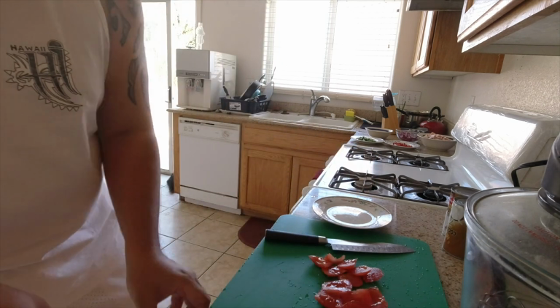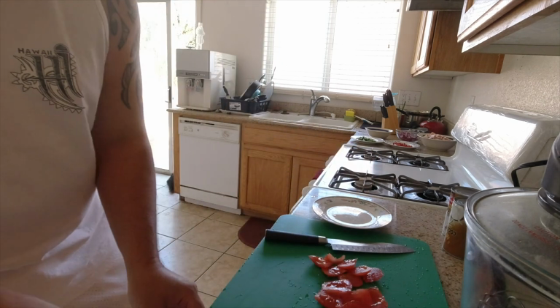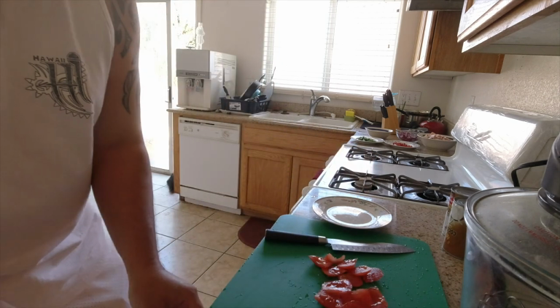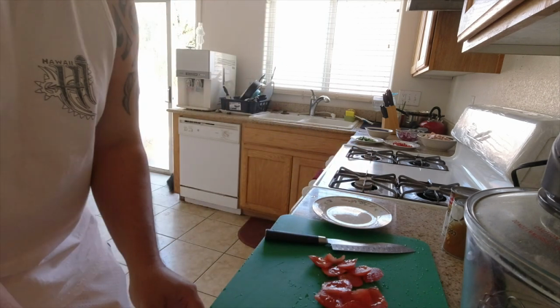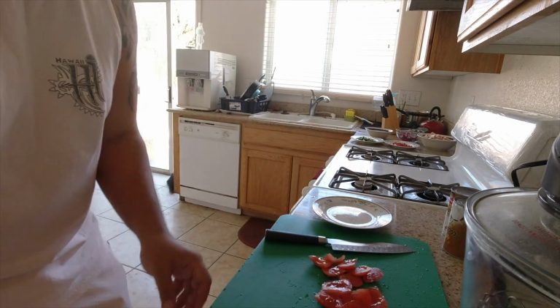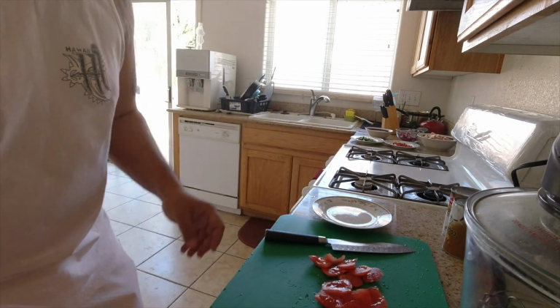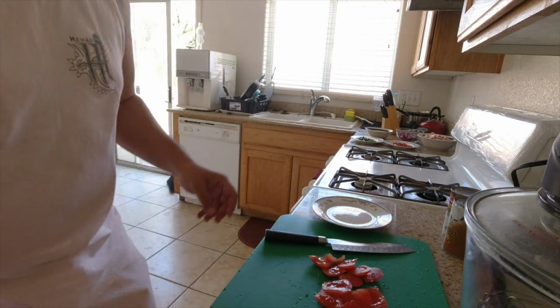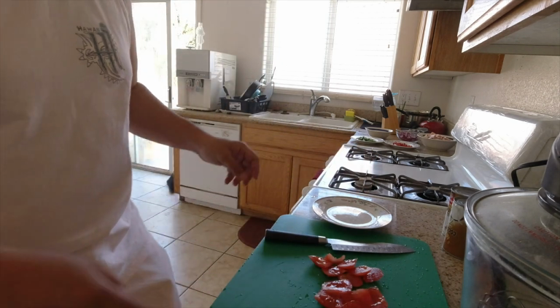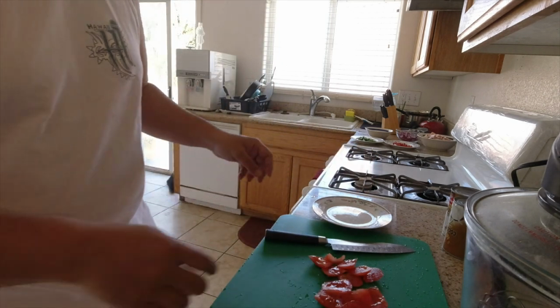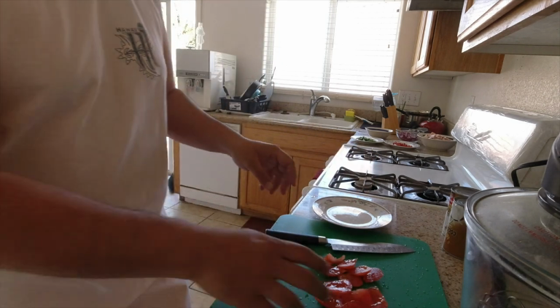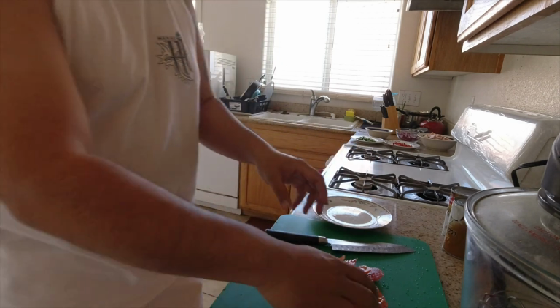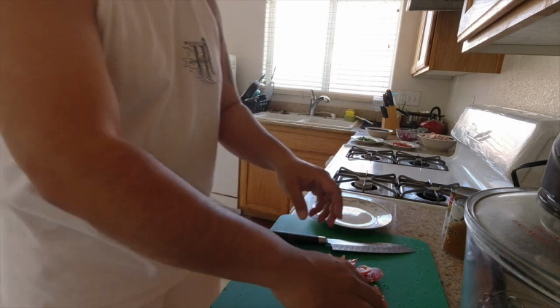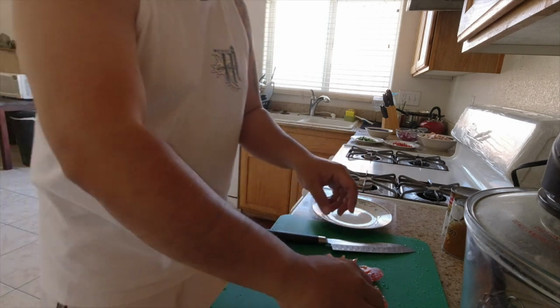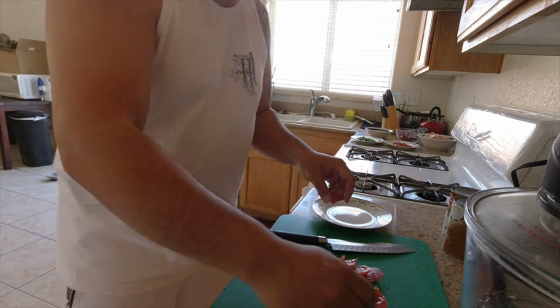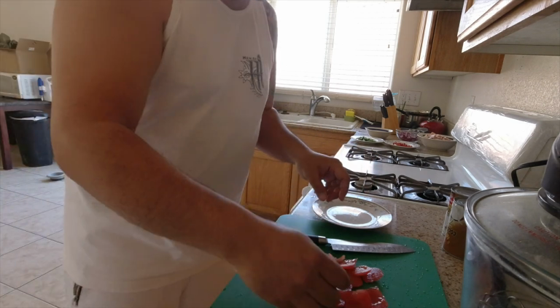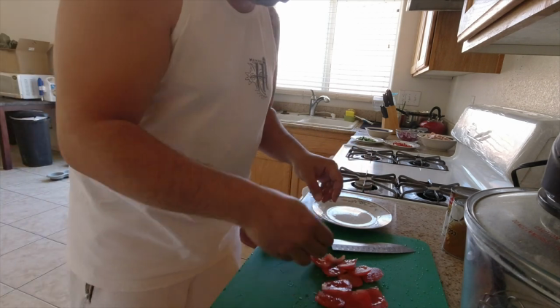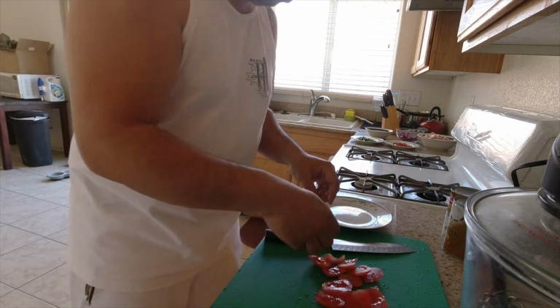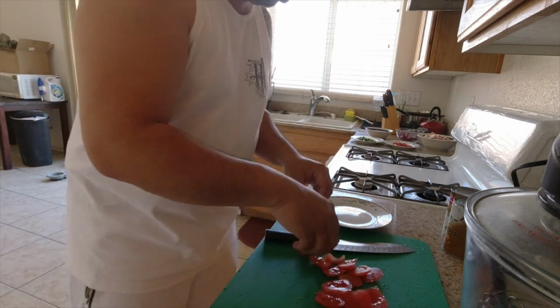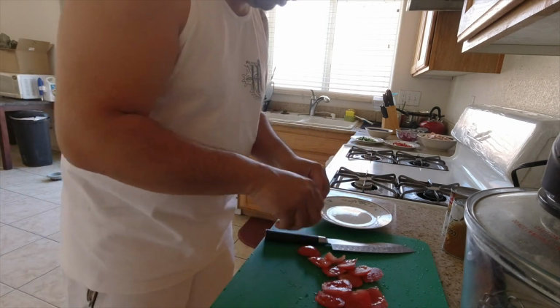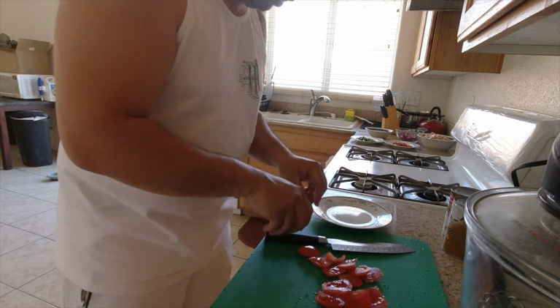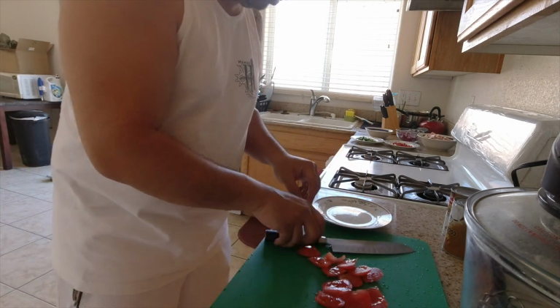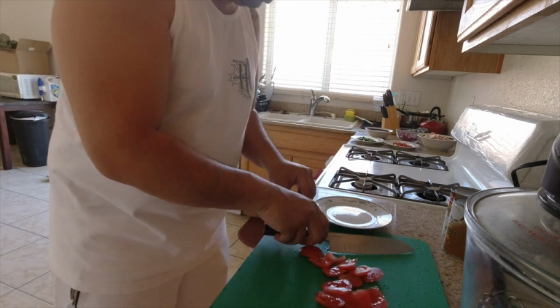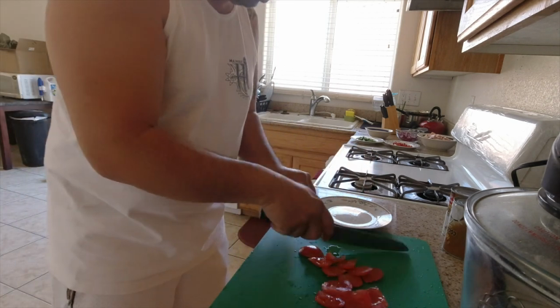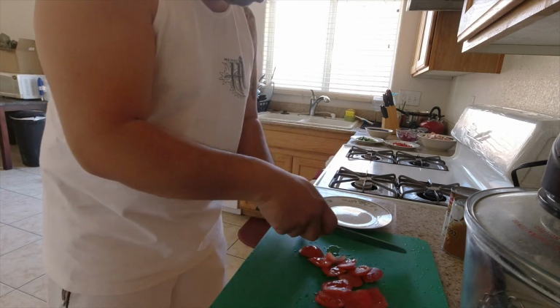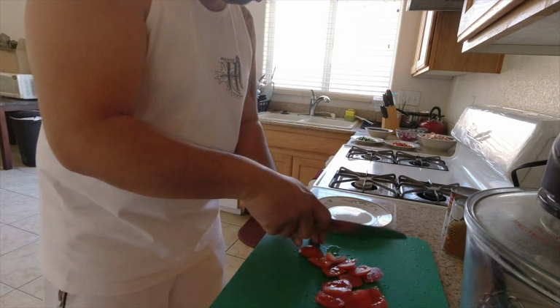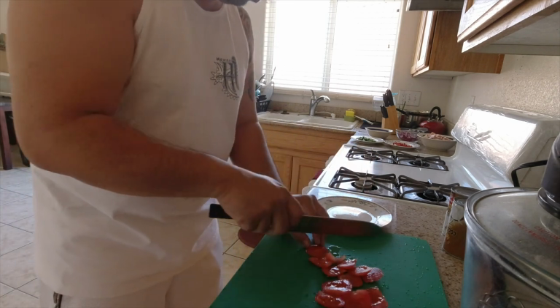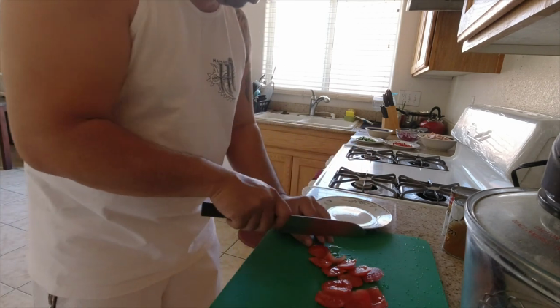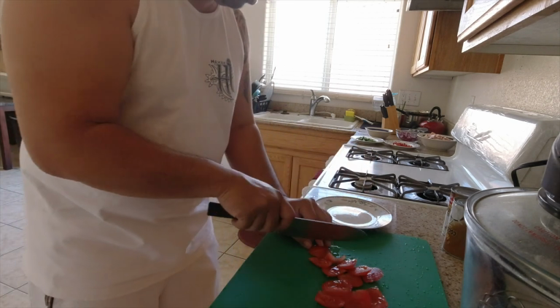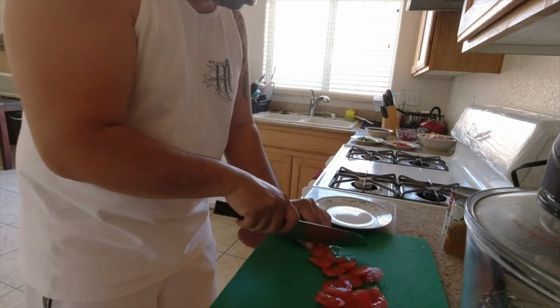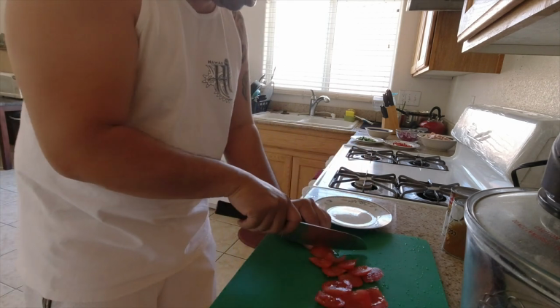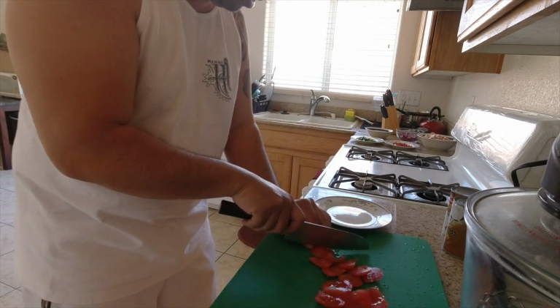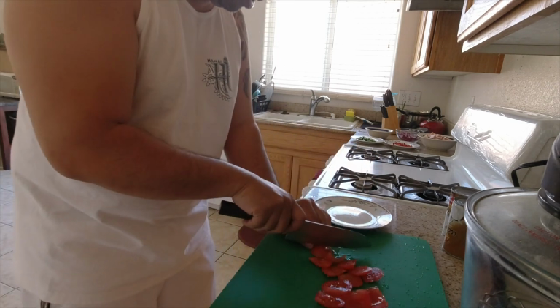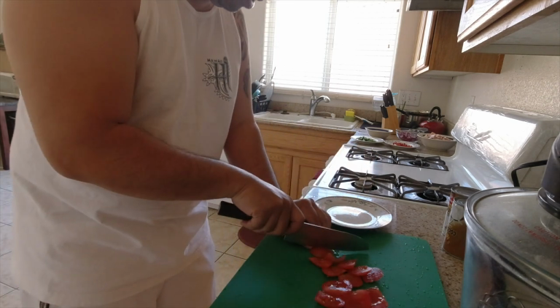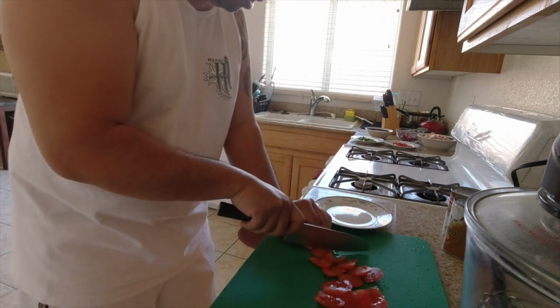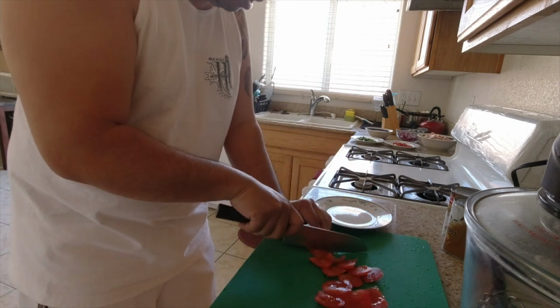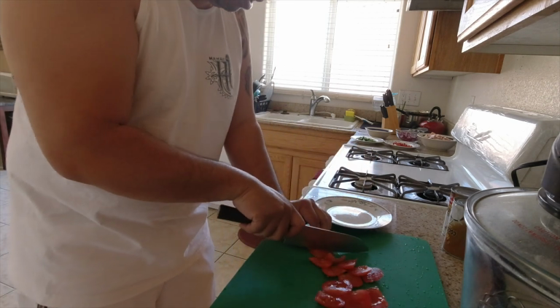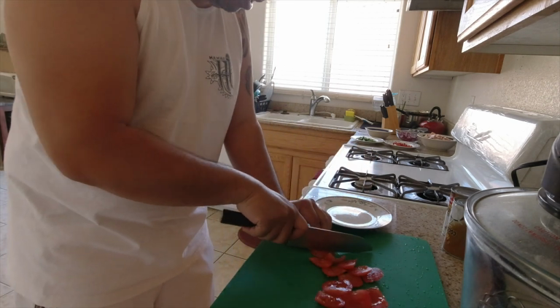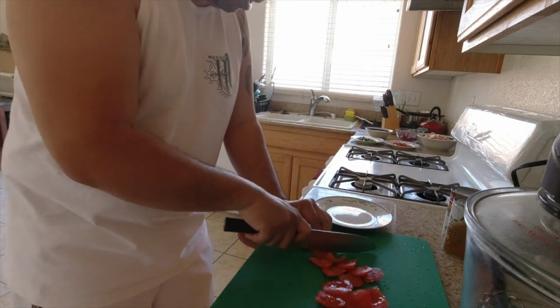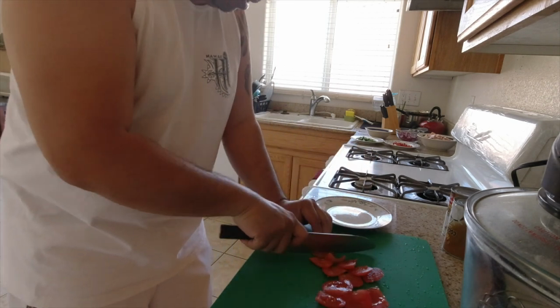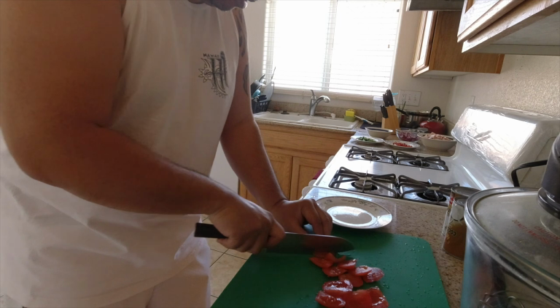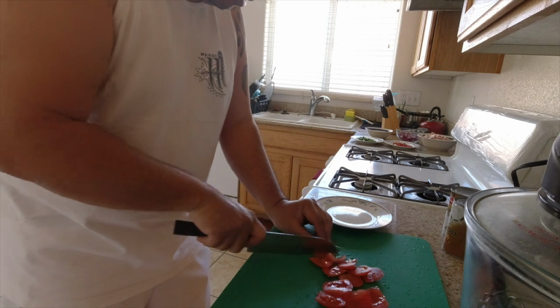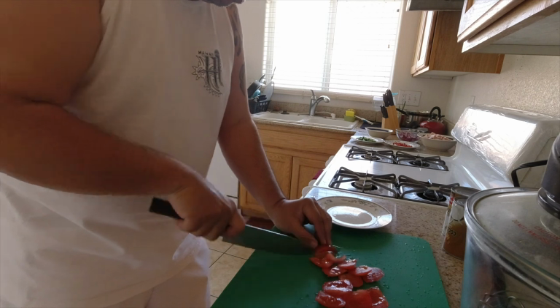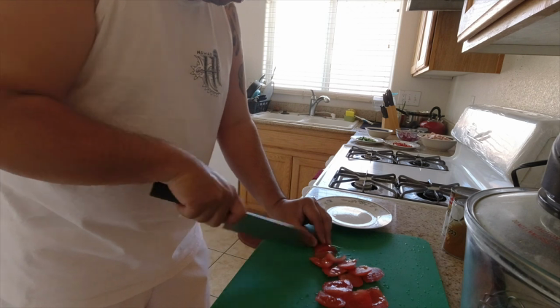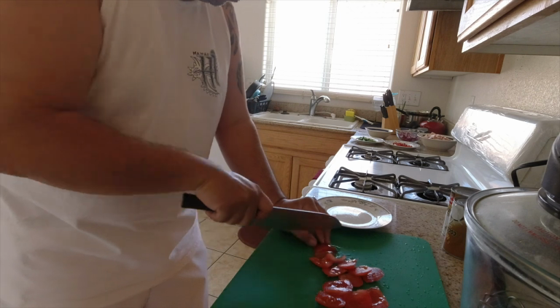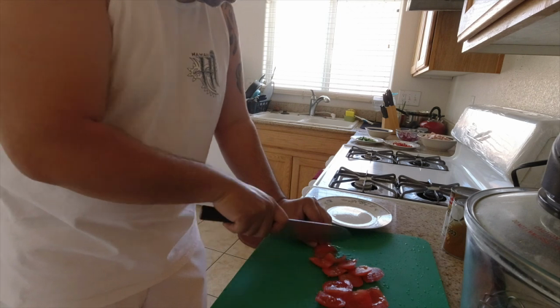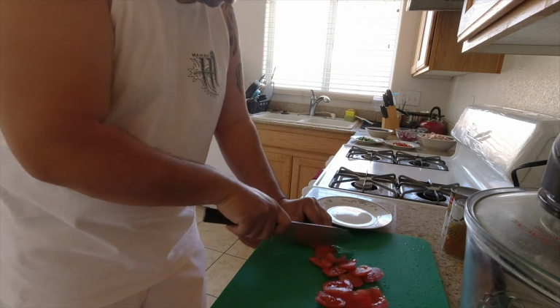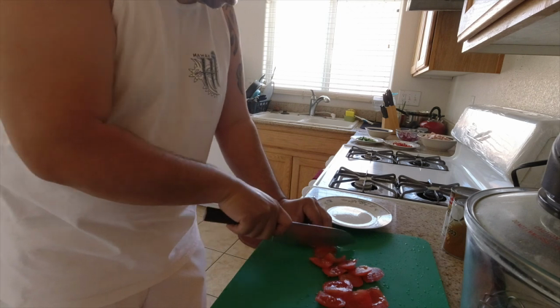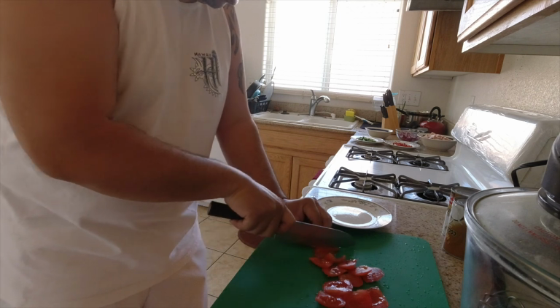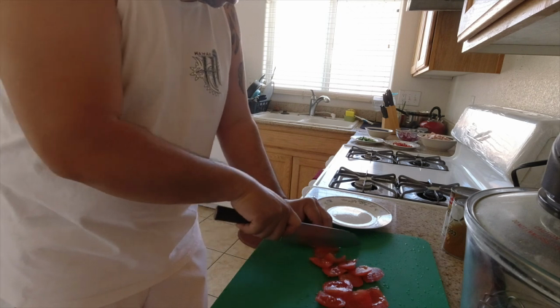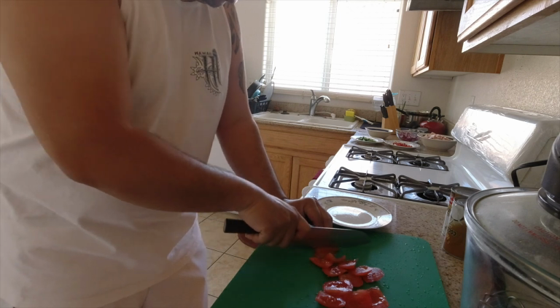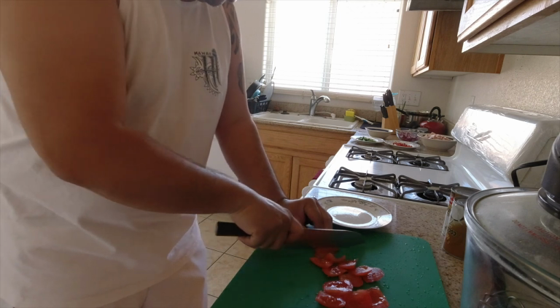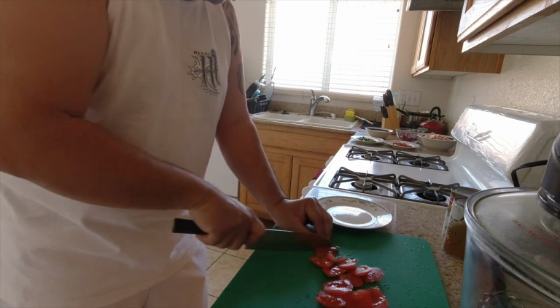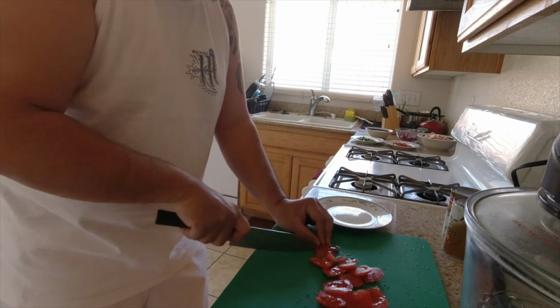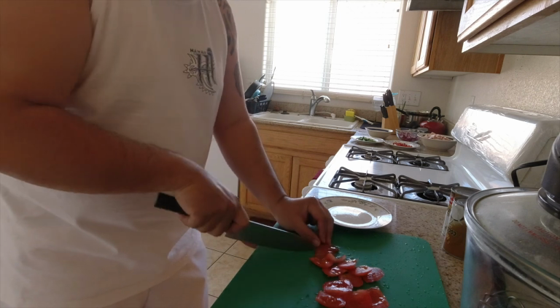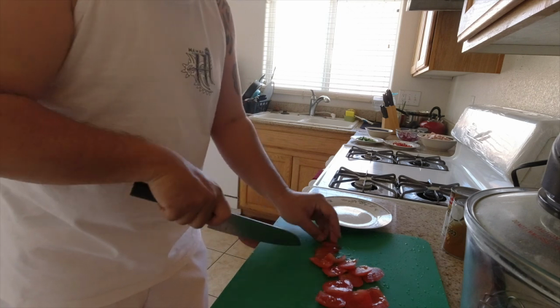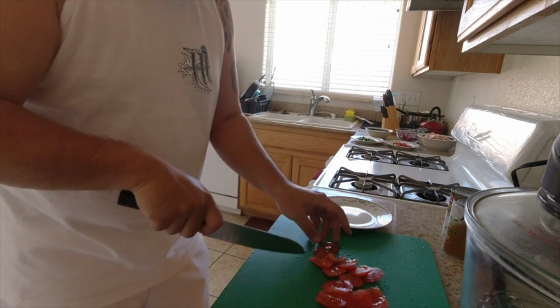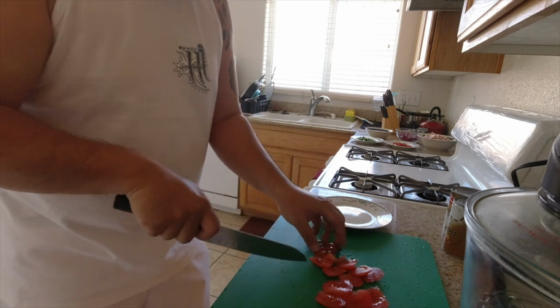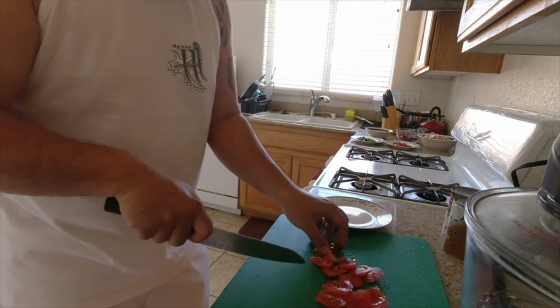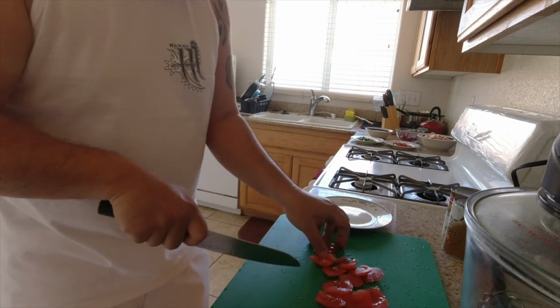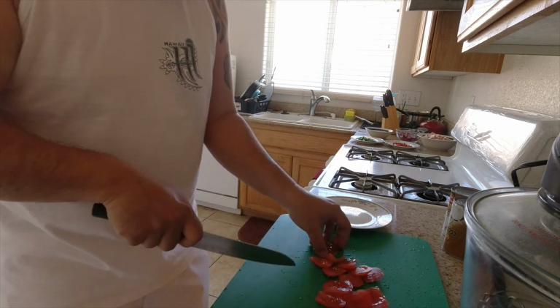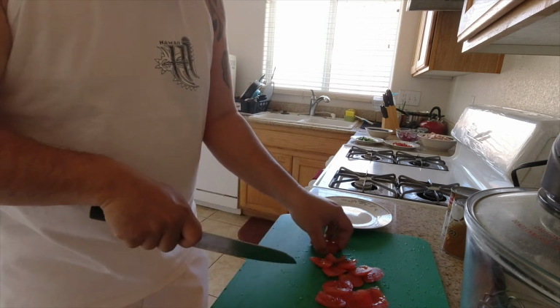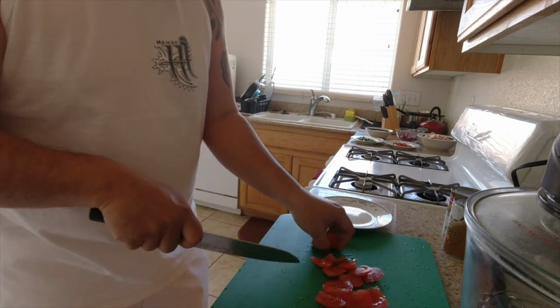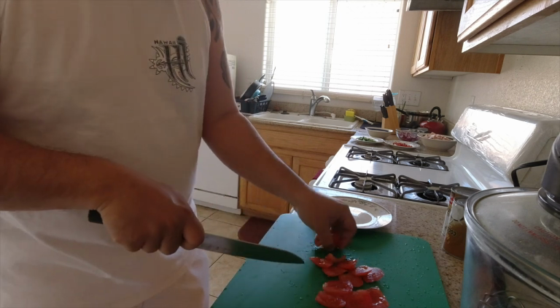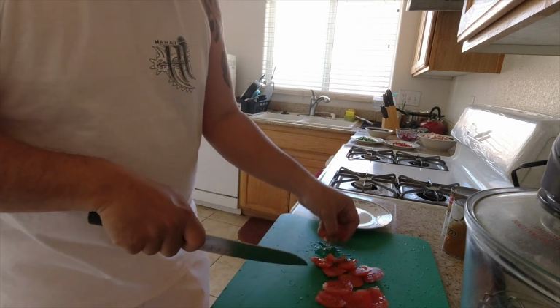There's a little trash bag for the scraps. Let's slice these up into strips.